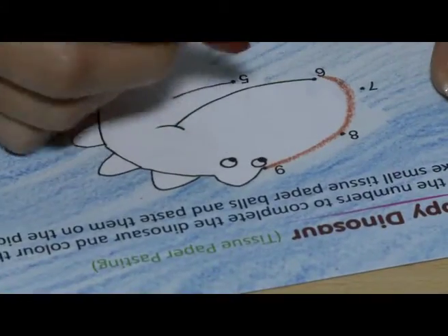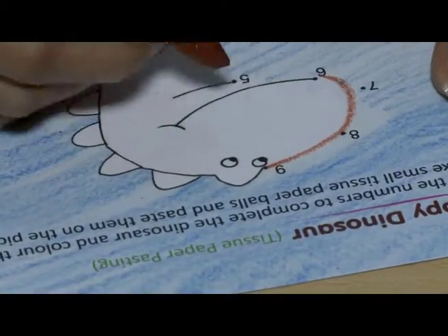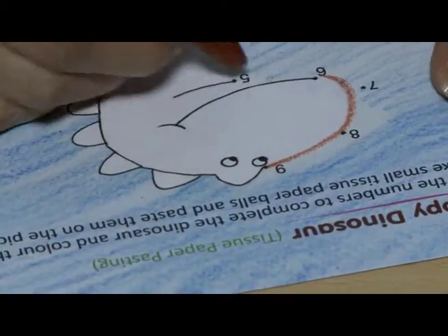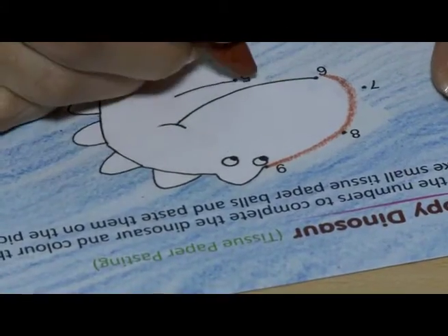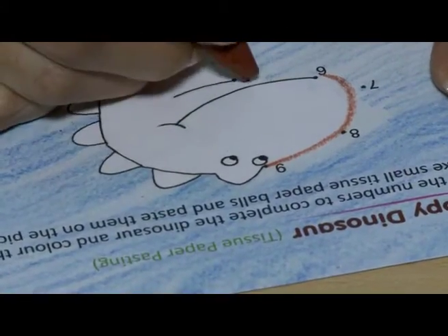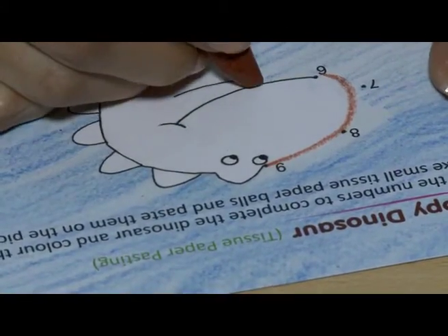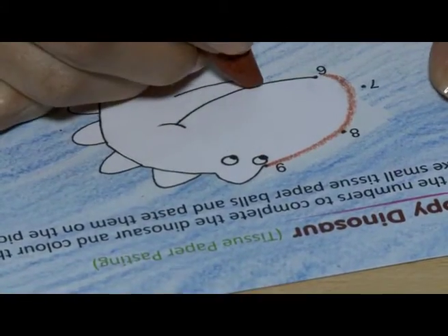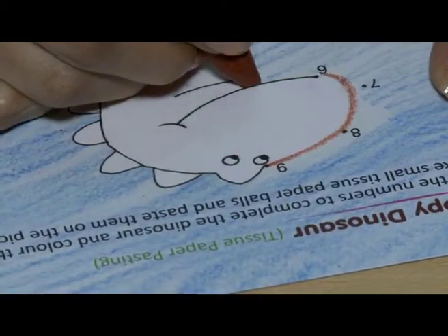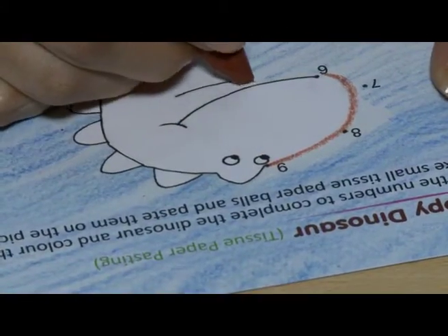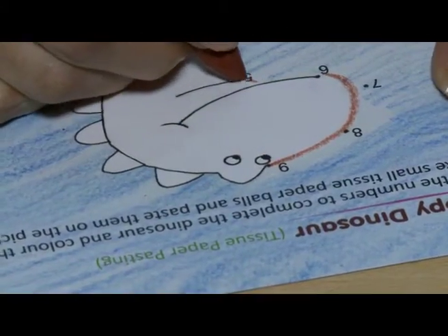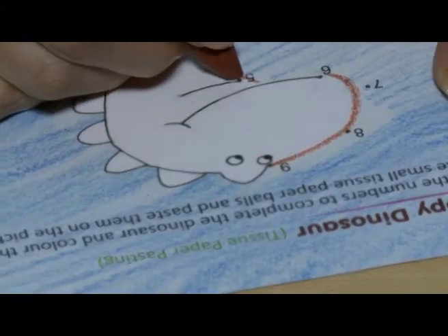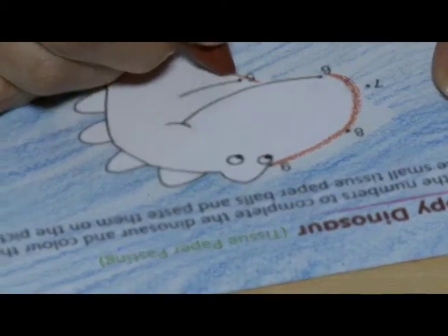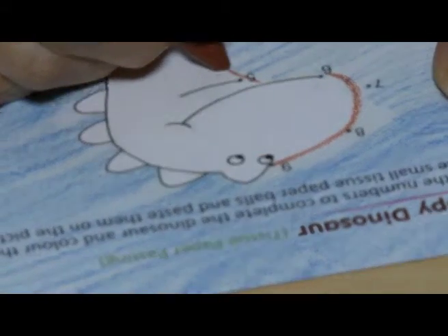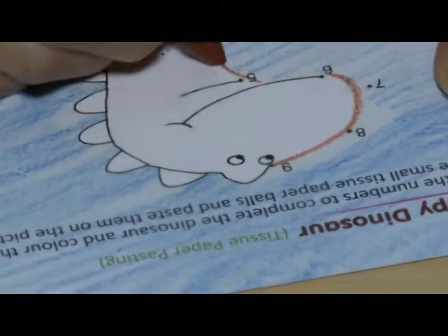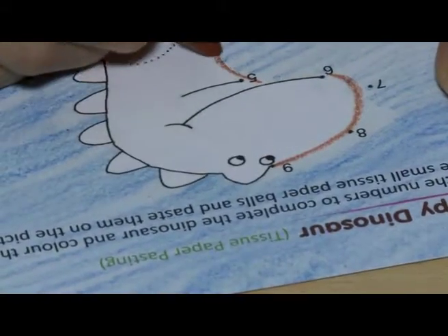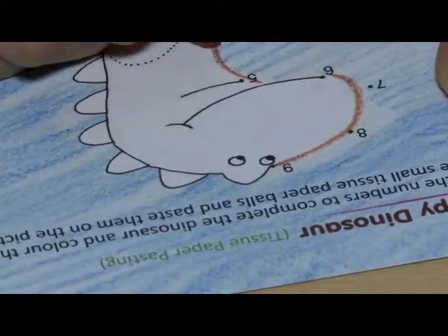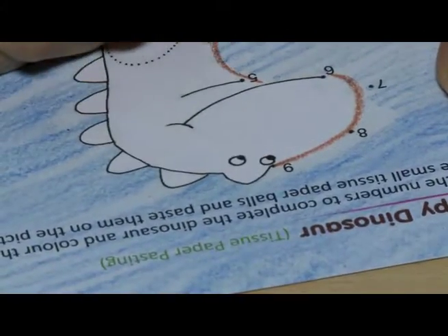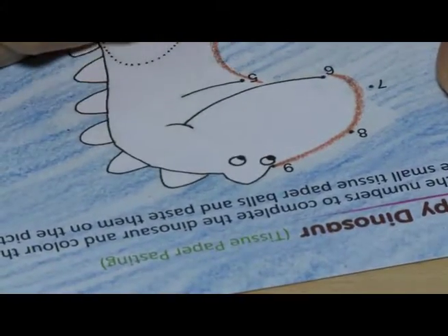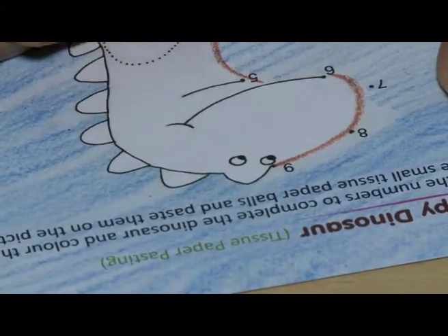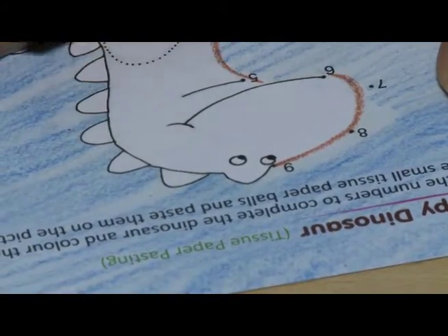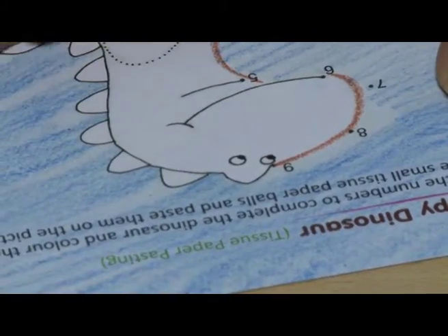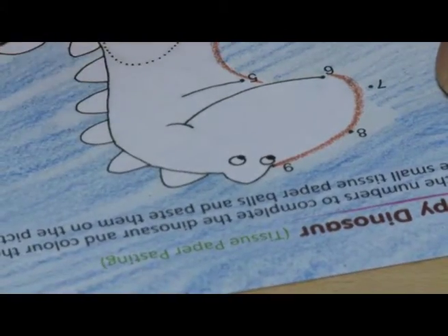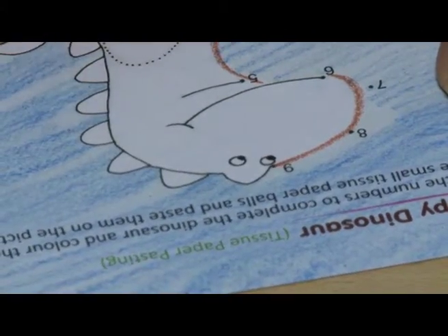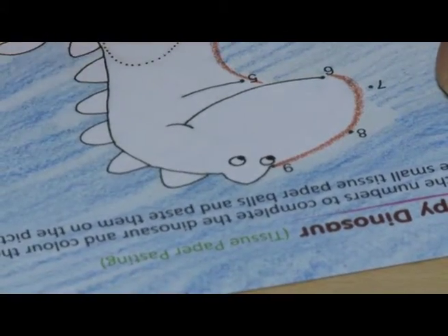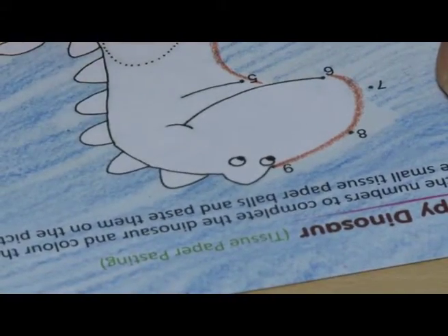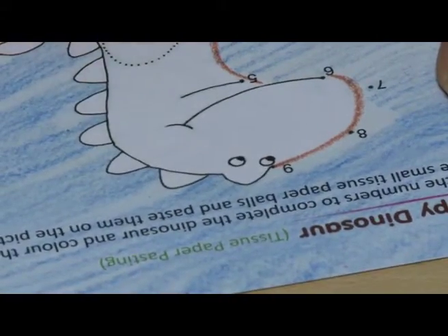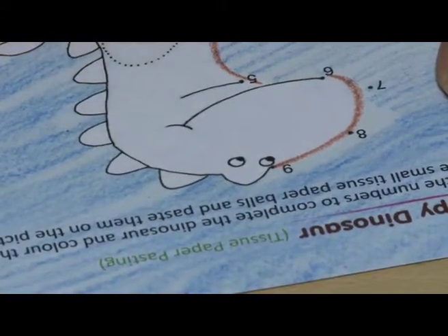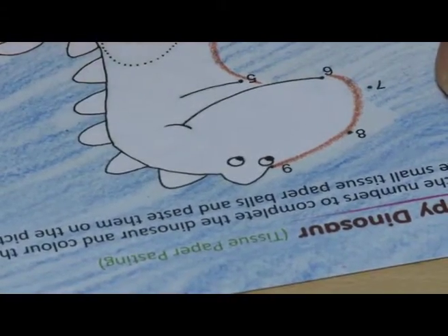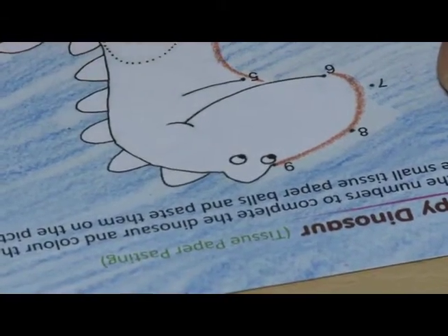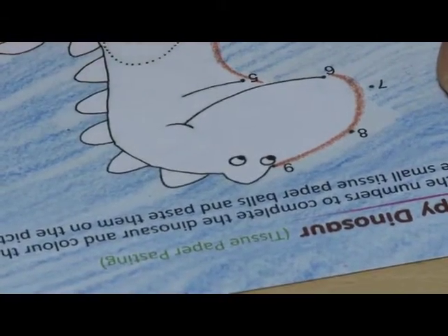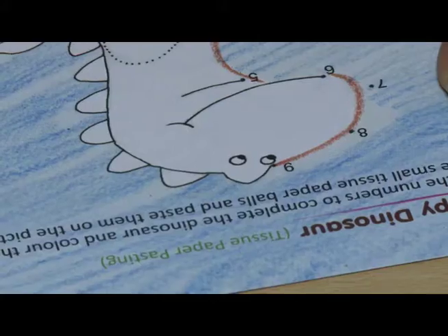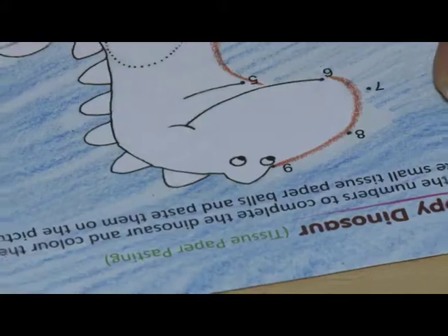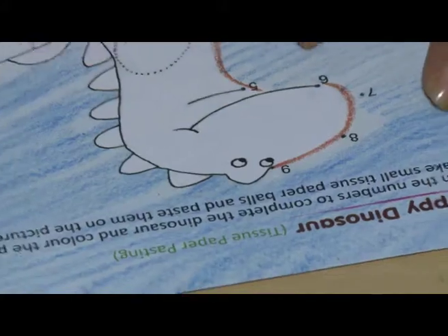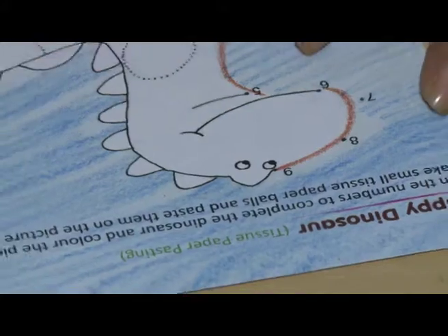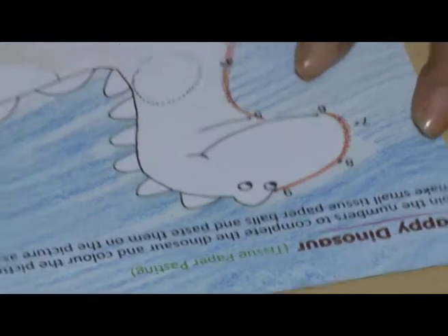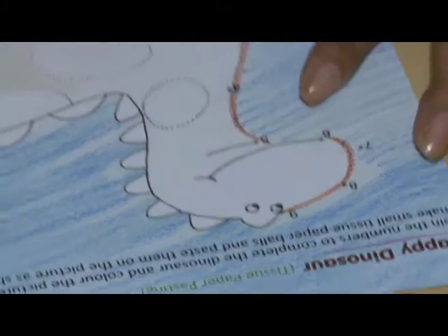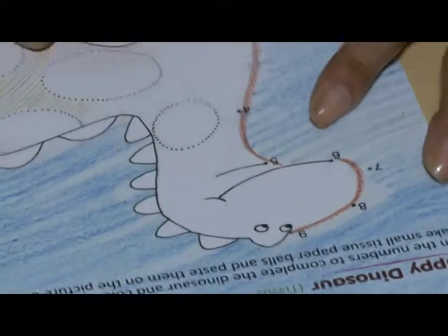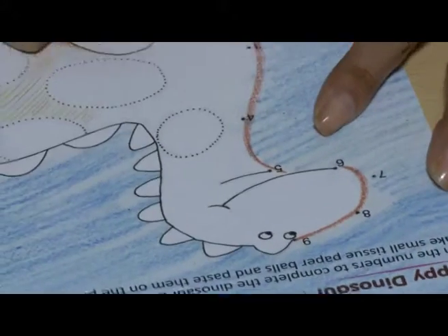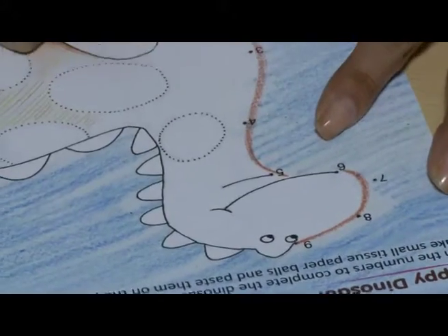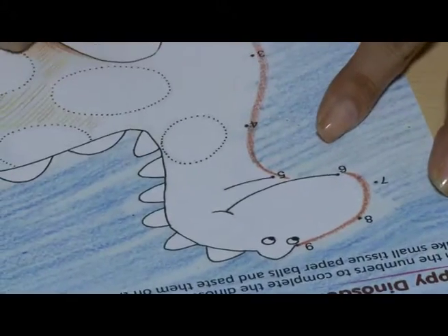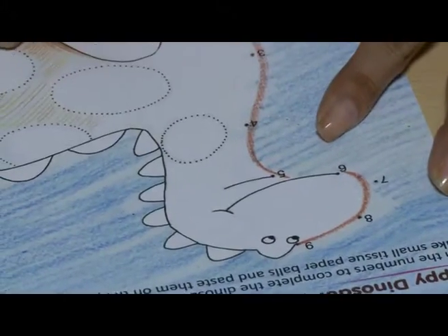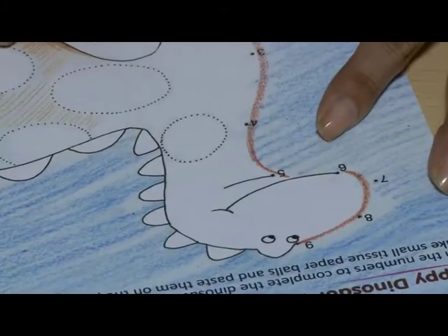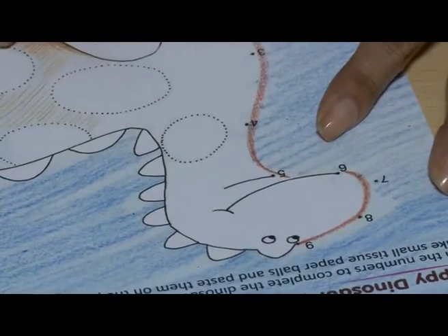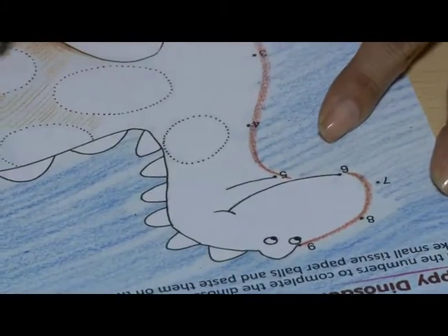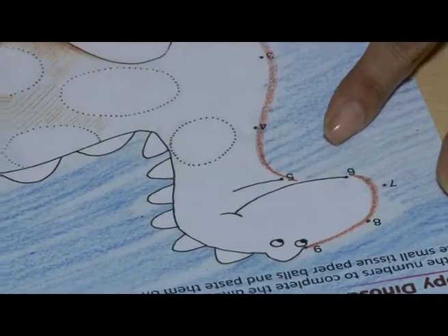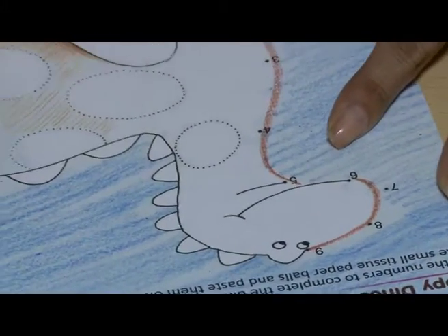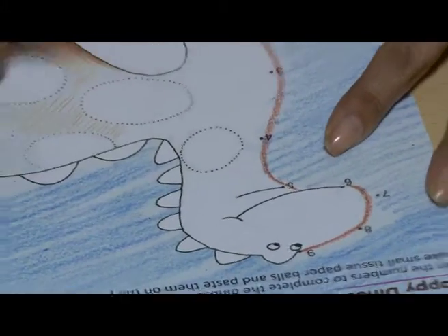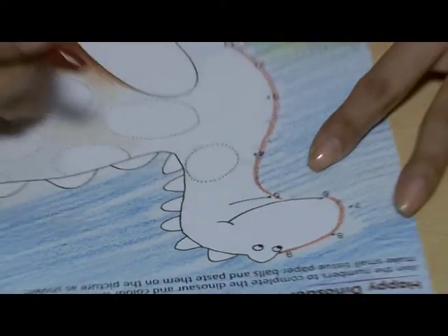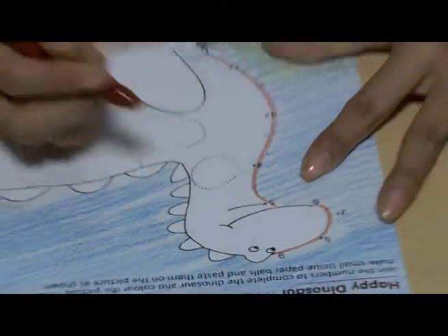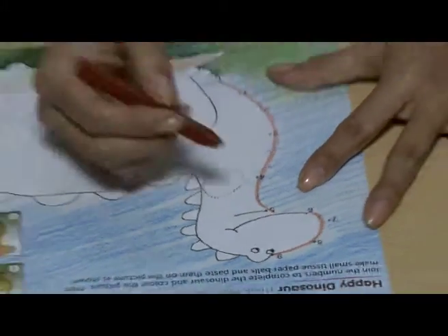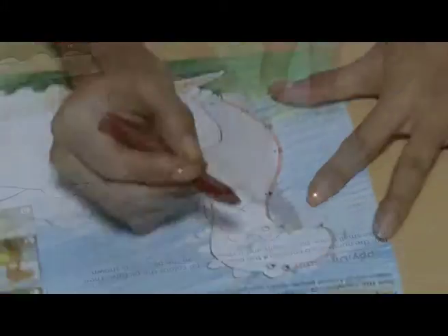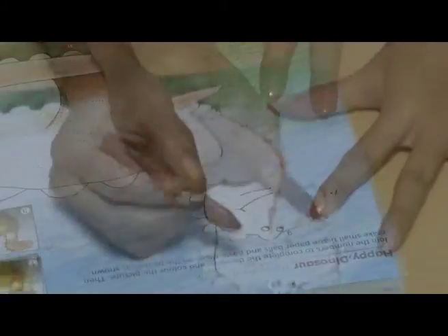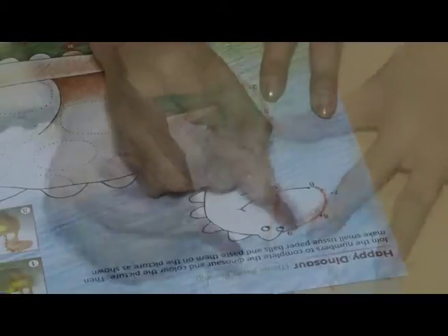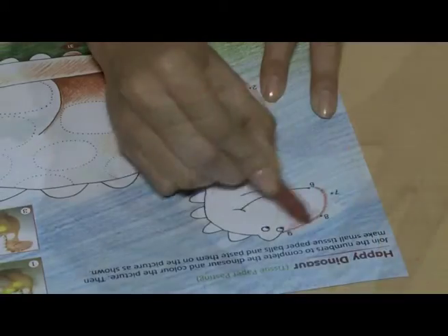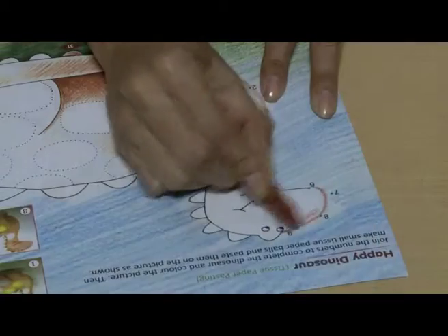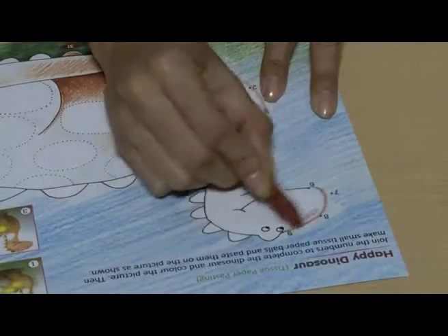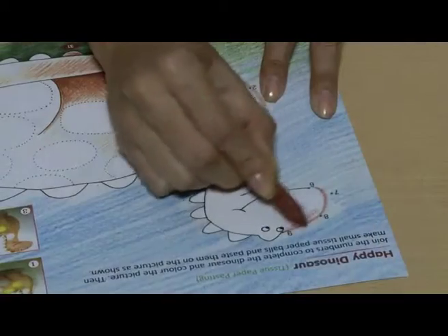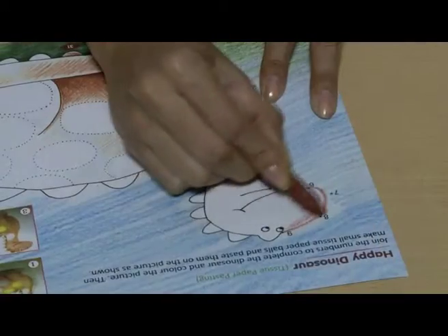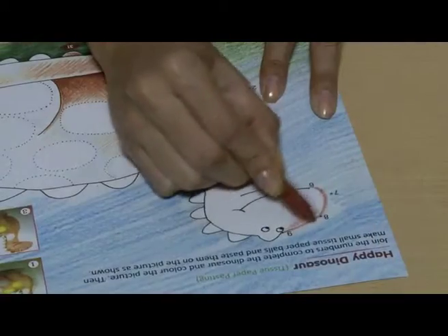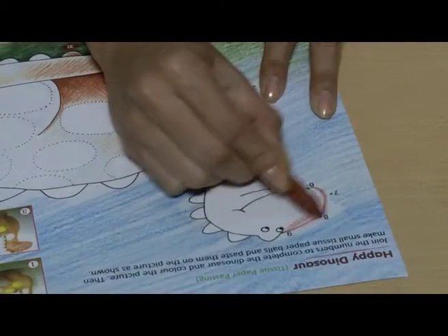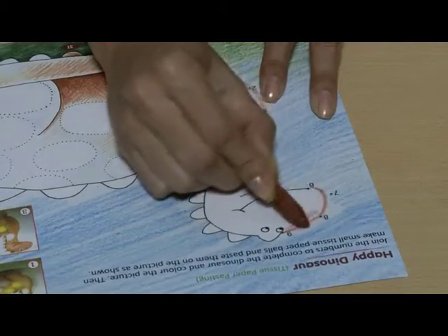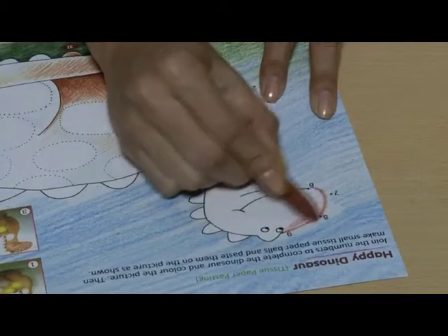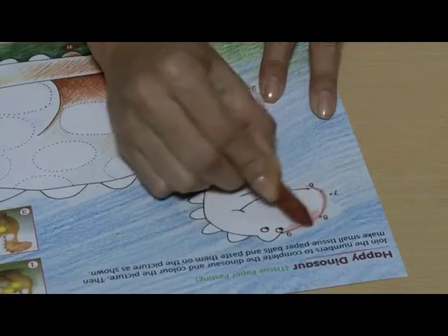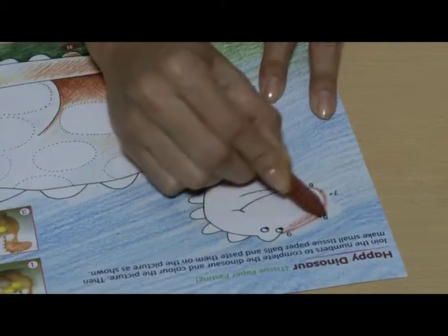First, join the numbers to complete the dinosaur. Then colour the picture.